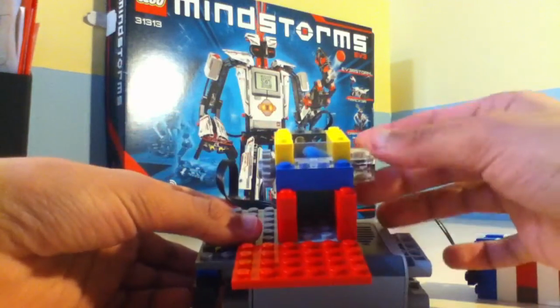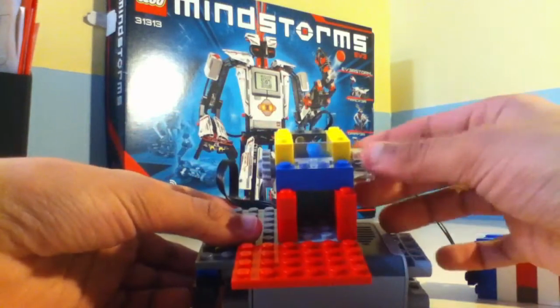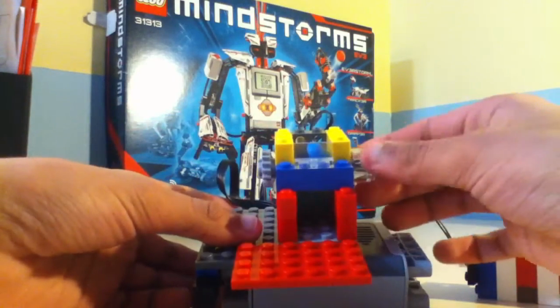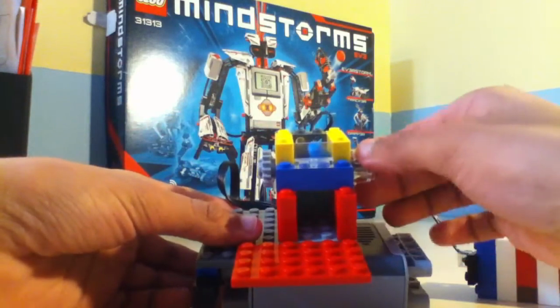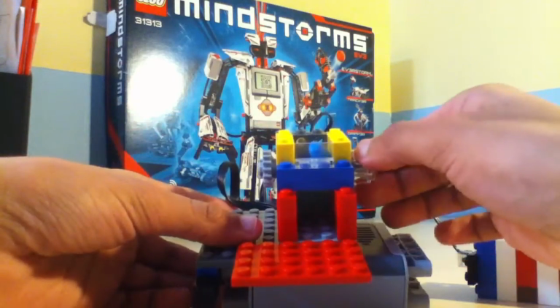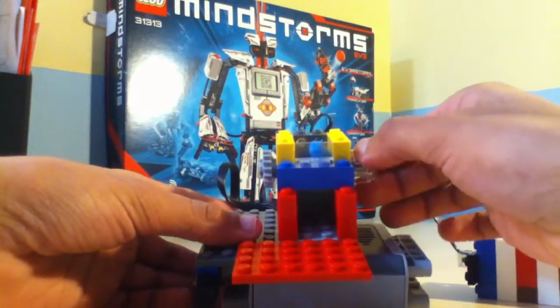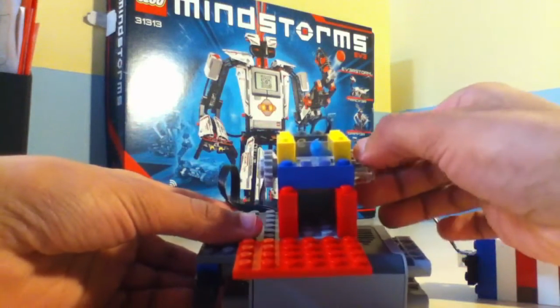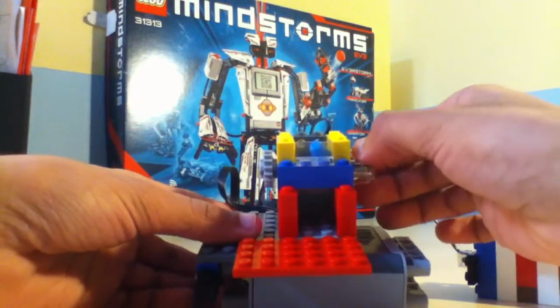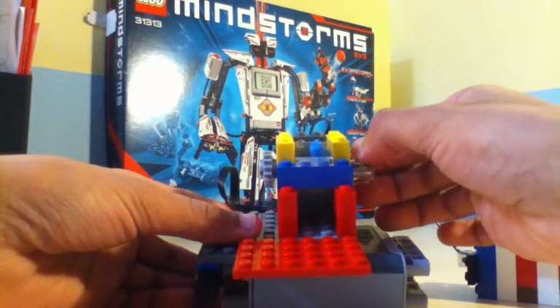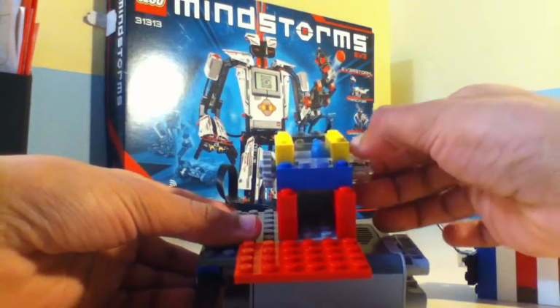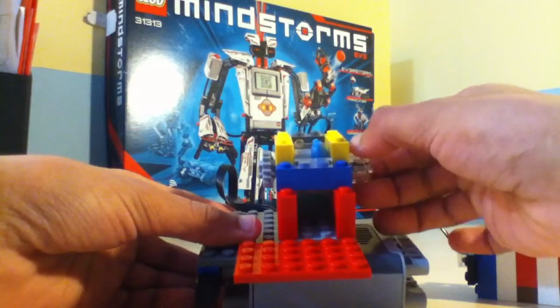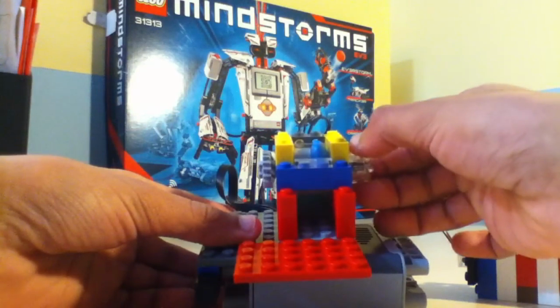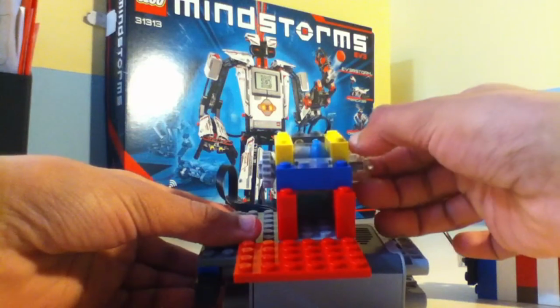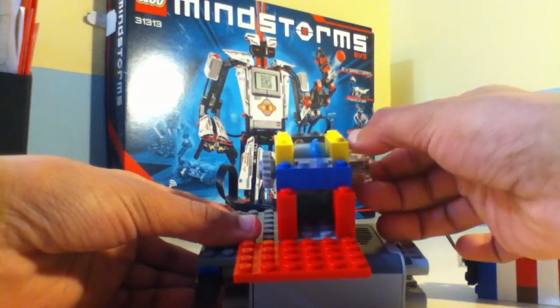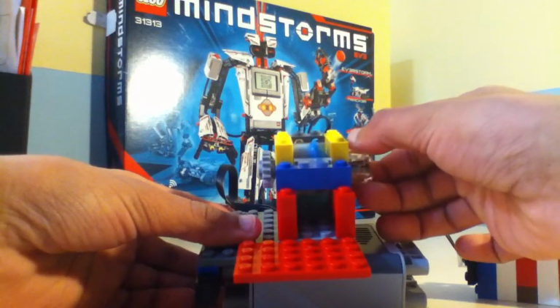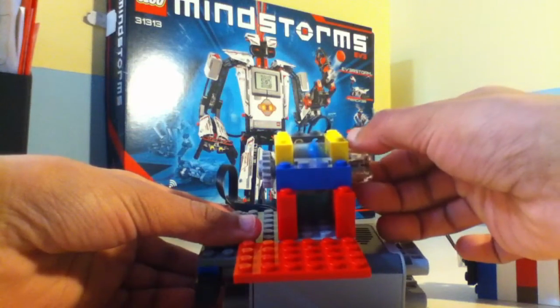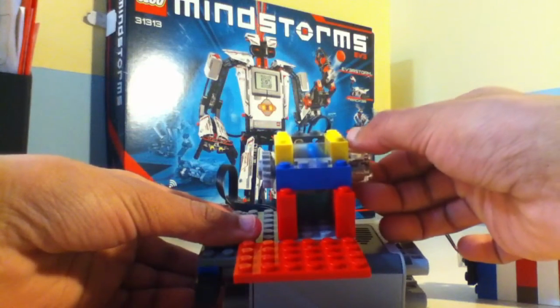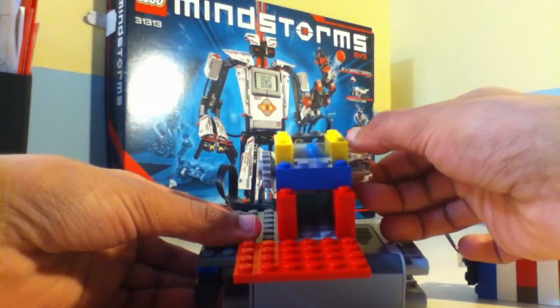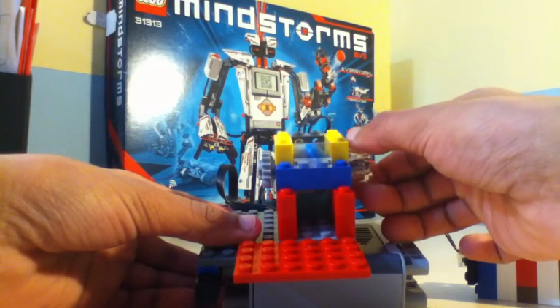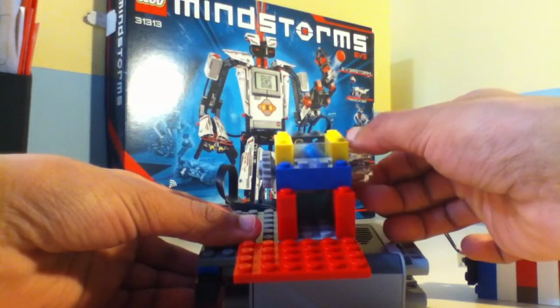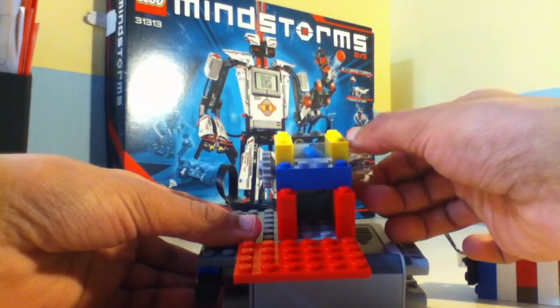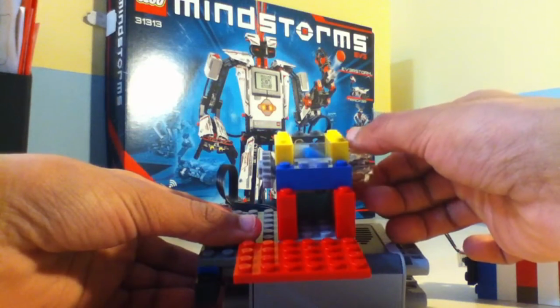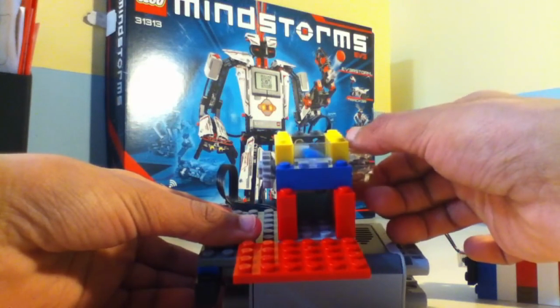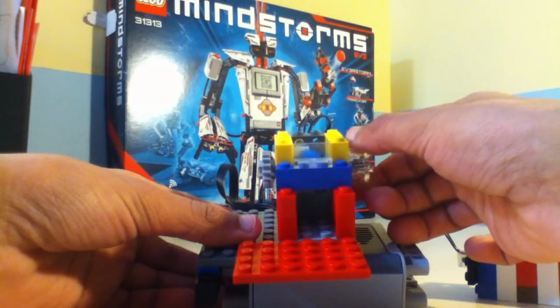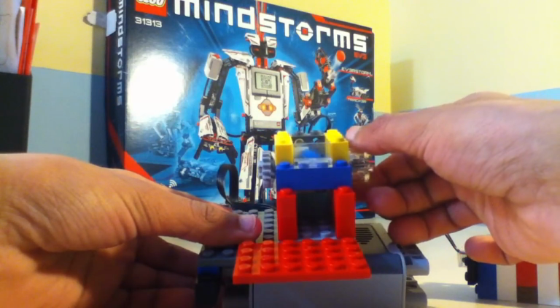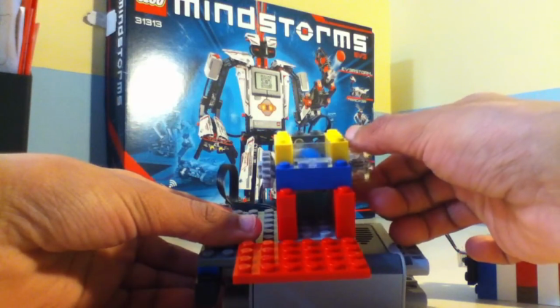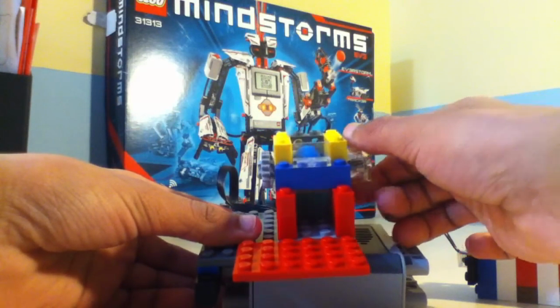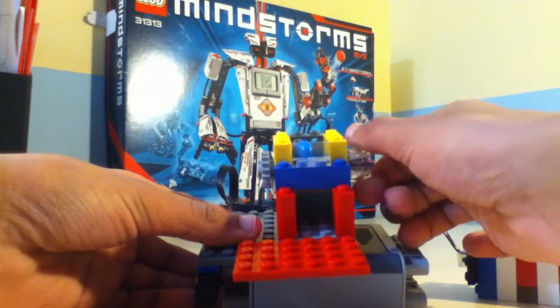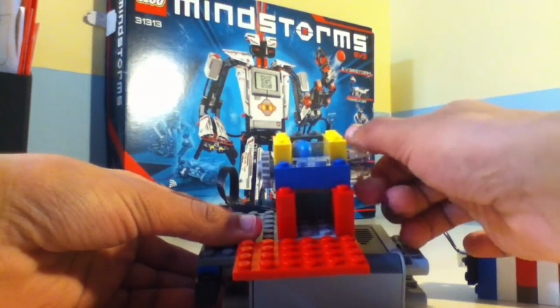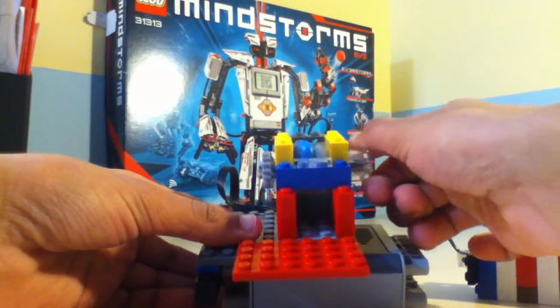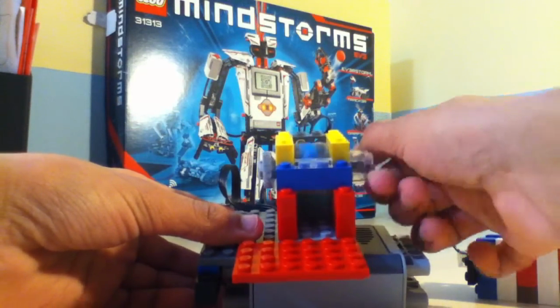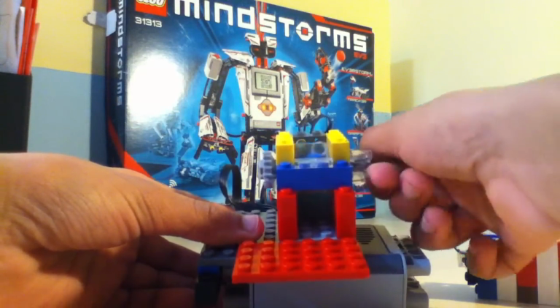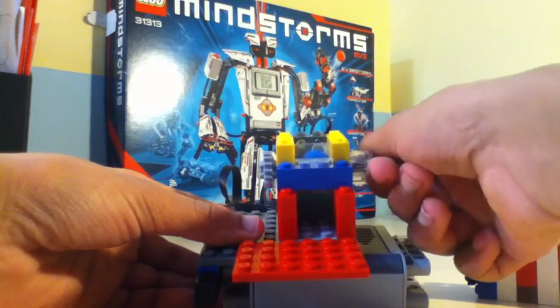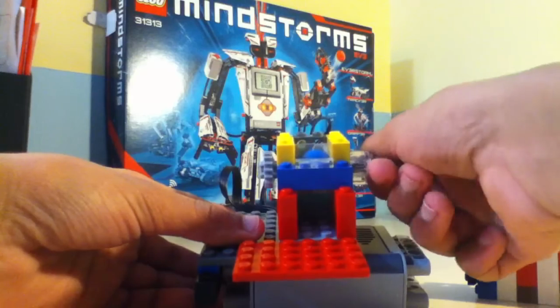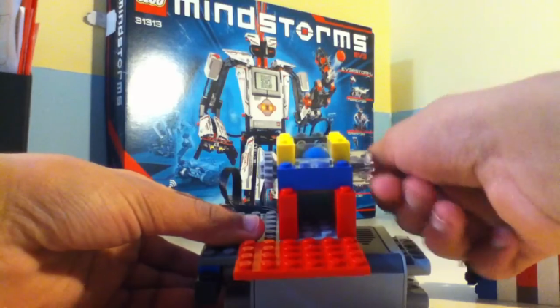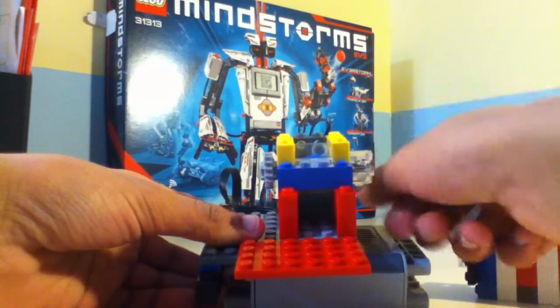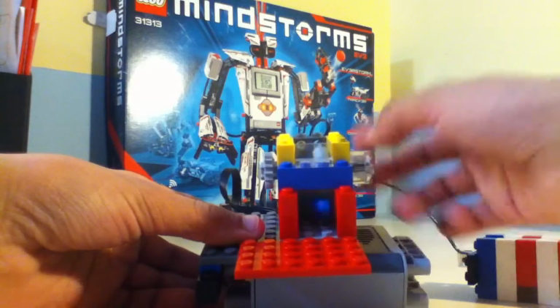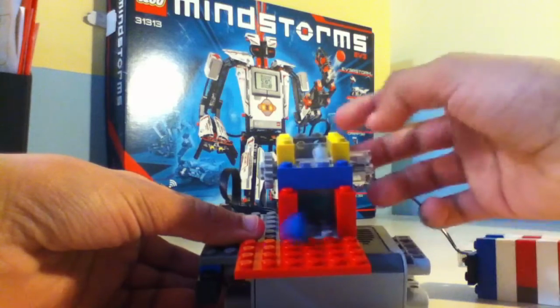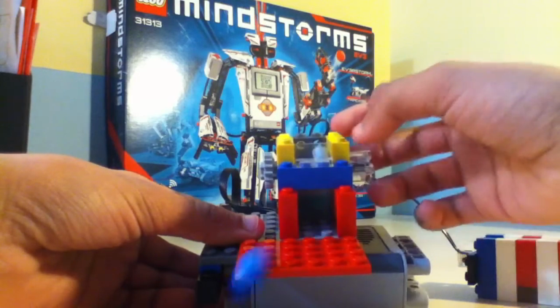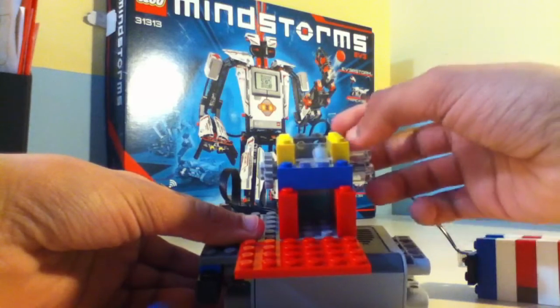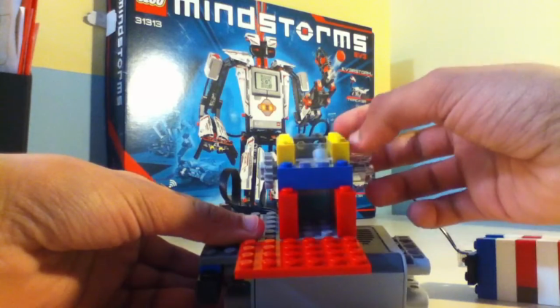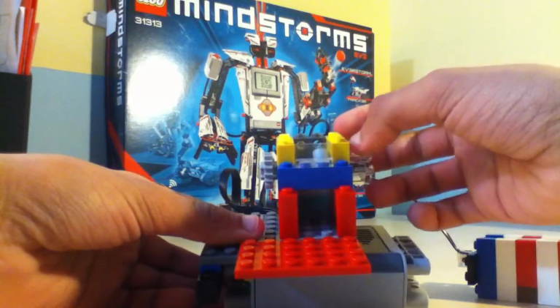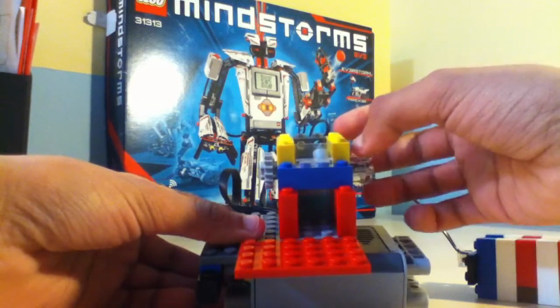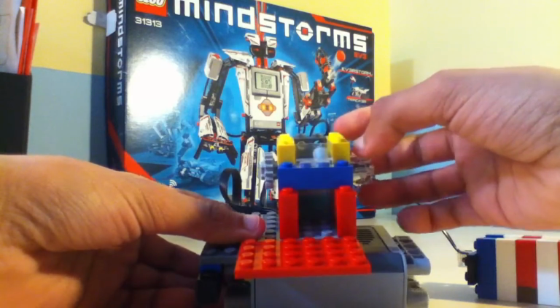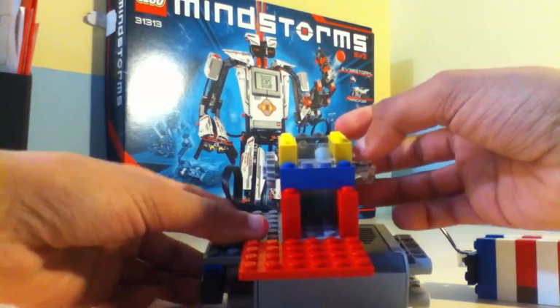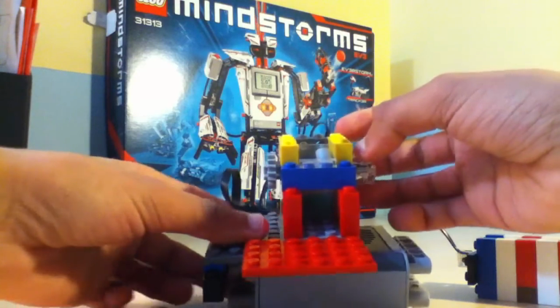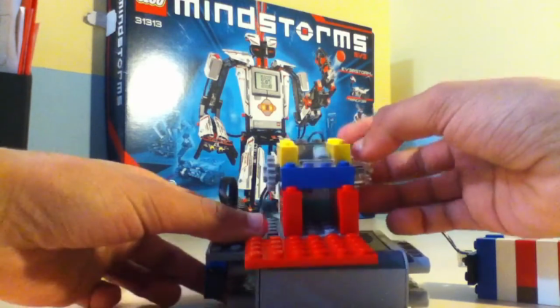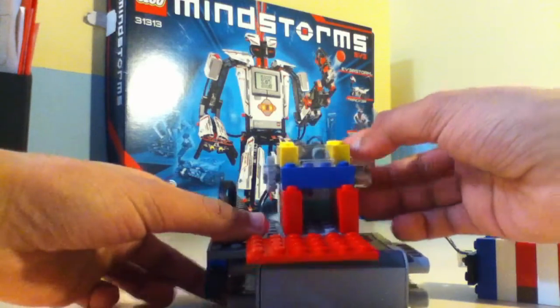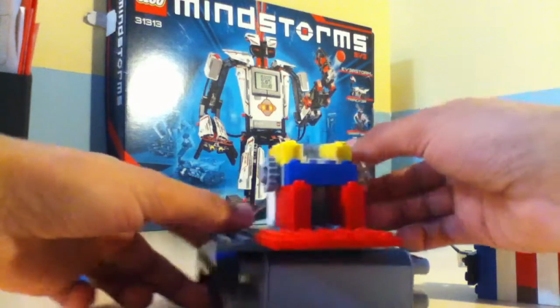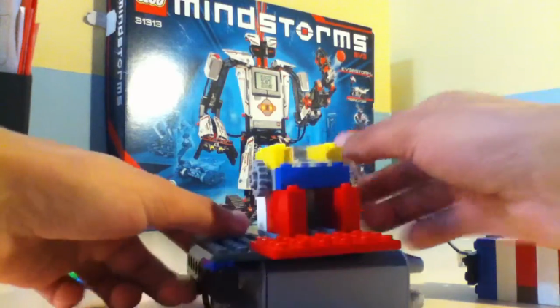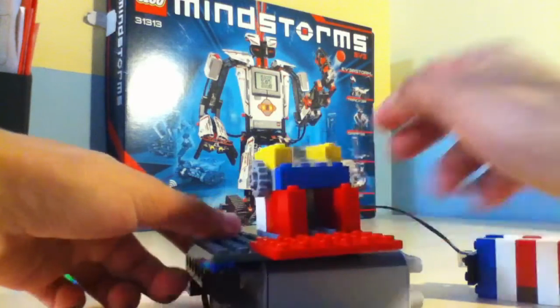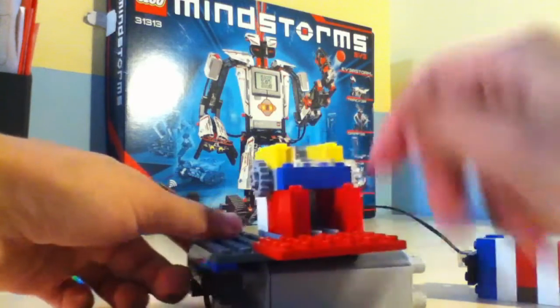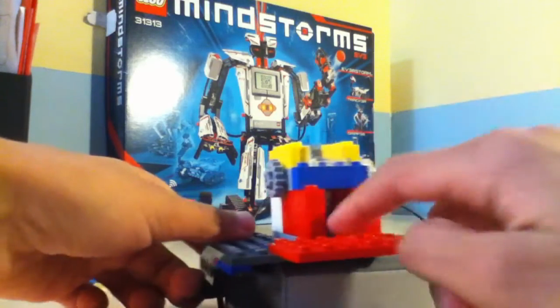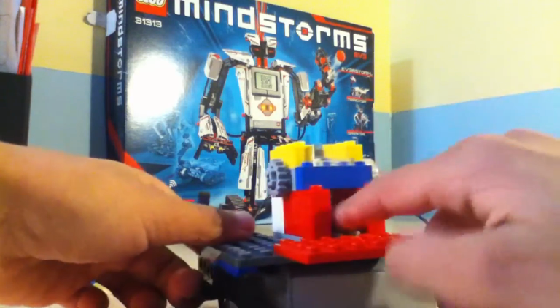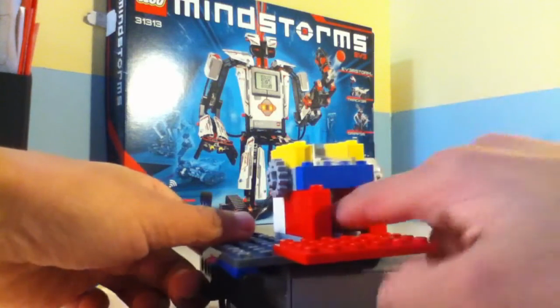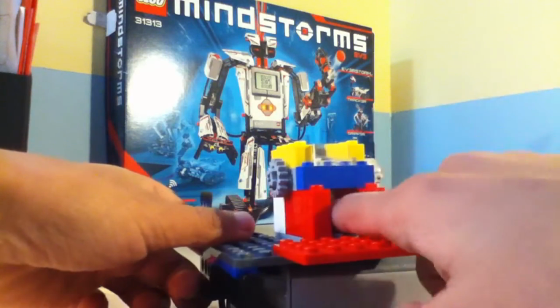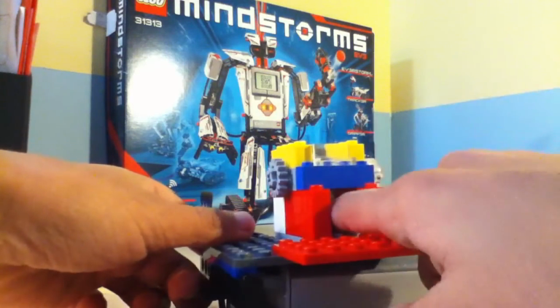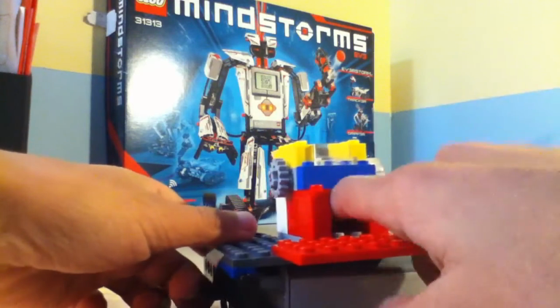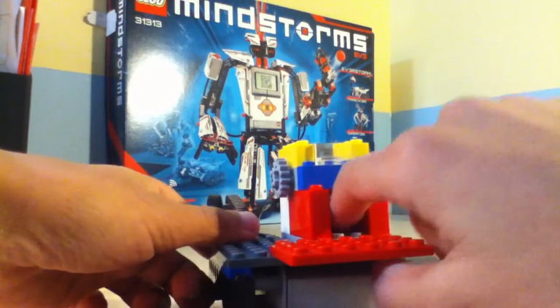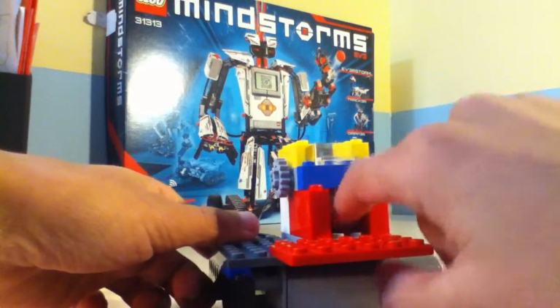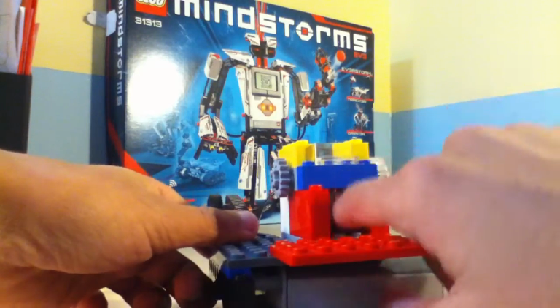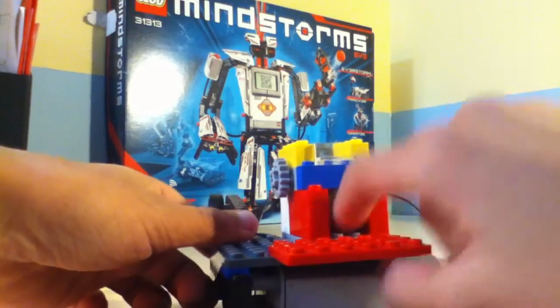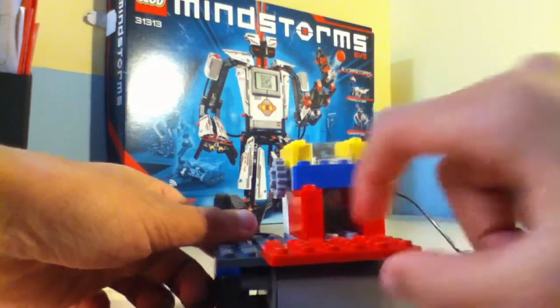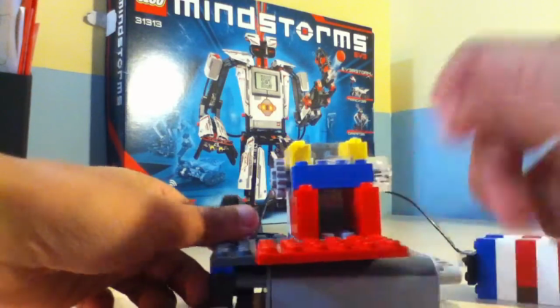The candy will sit on top like this, and then as it goes, it'll push it up. And it'll drop down like that and just come out of a little ramp at the bottom.